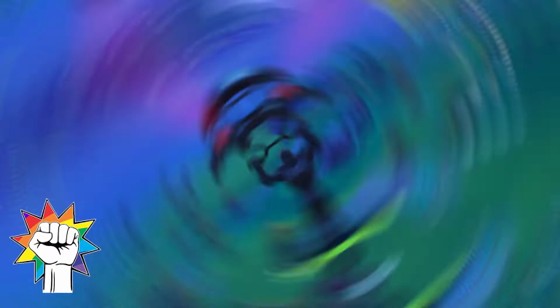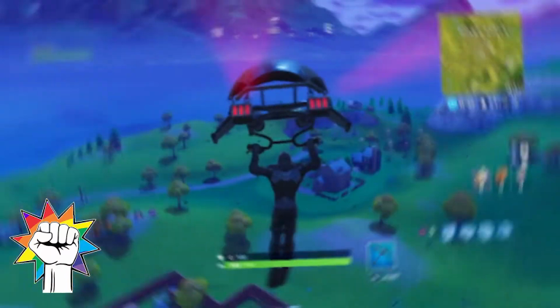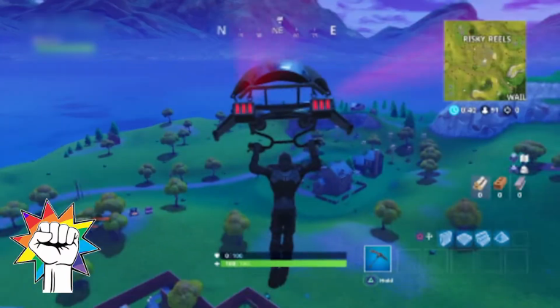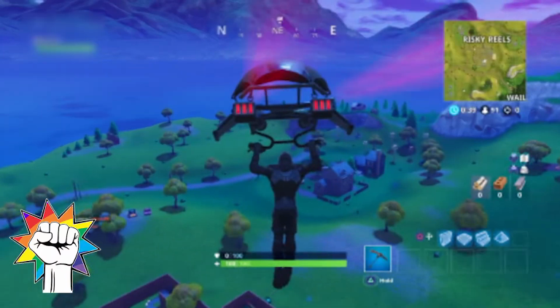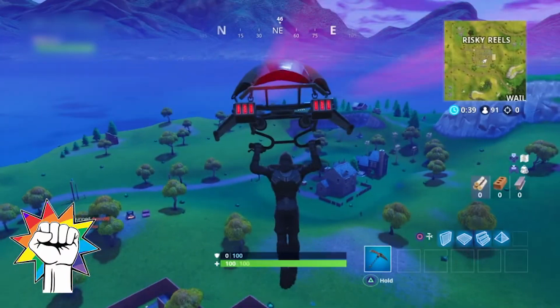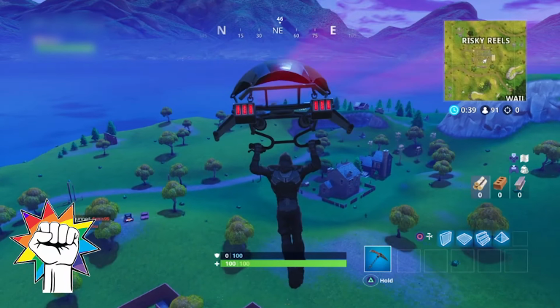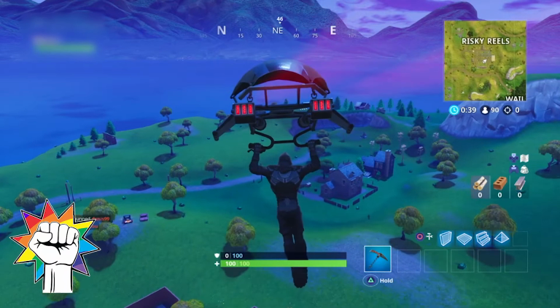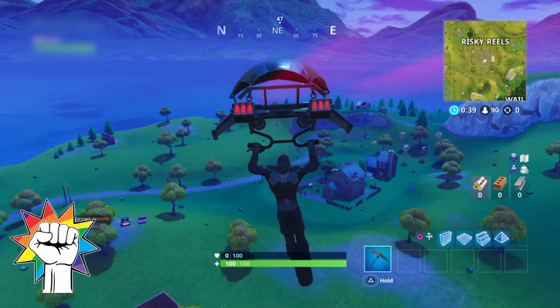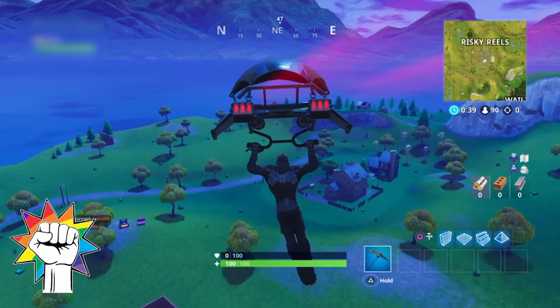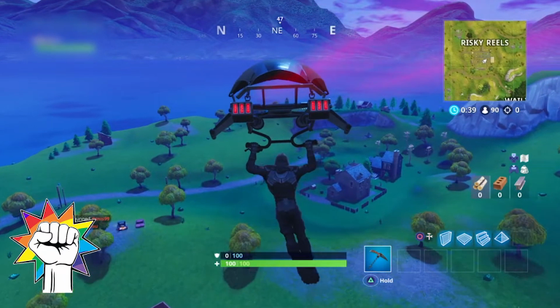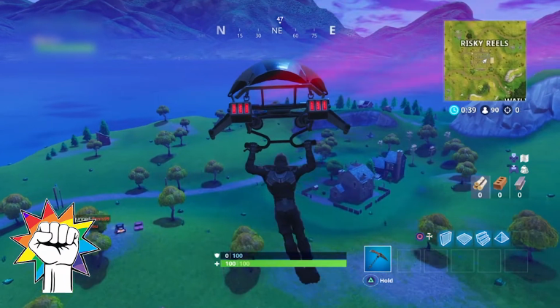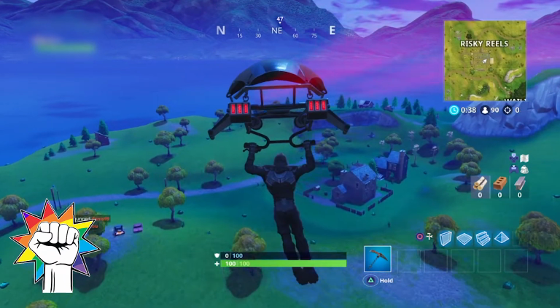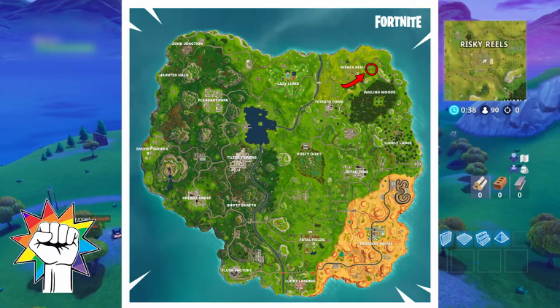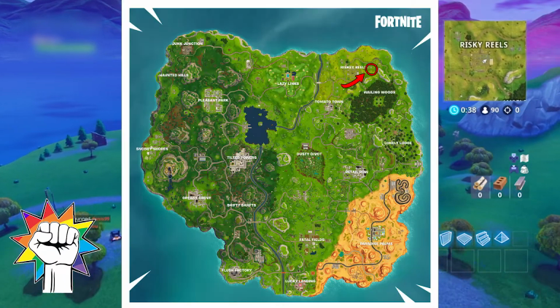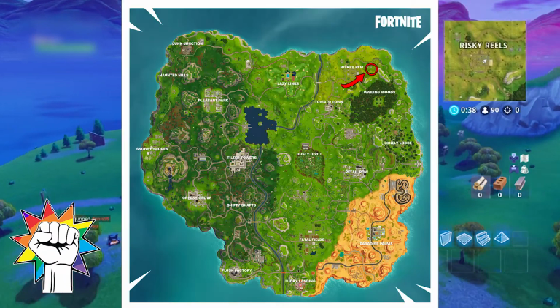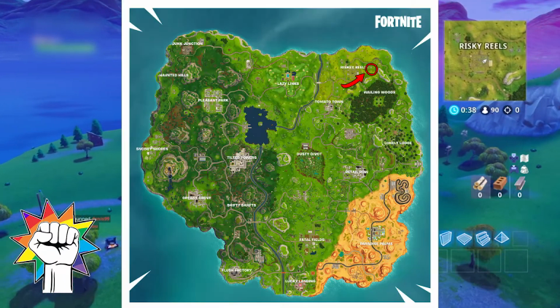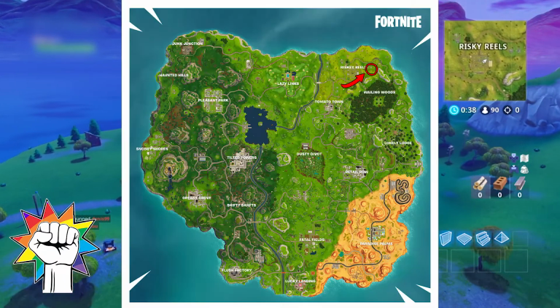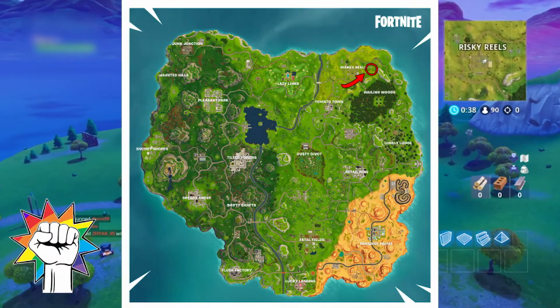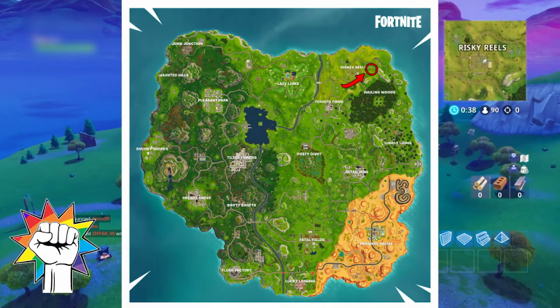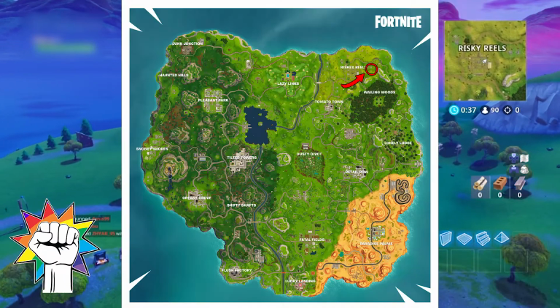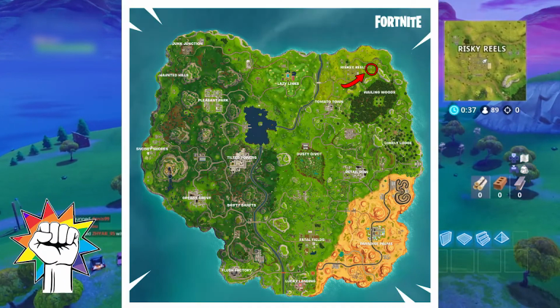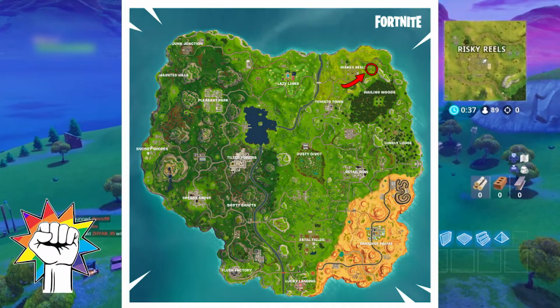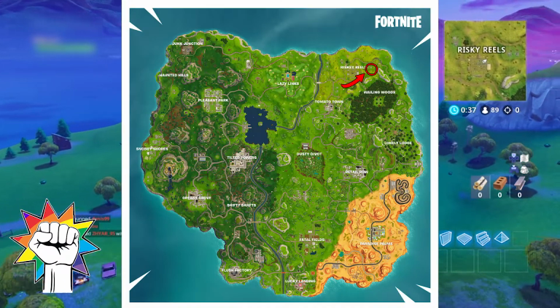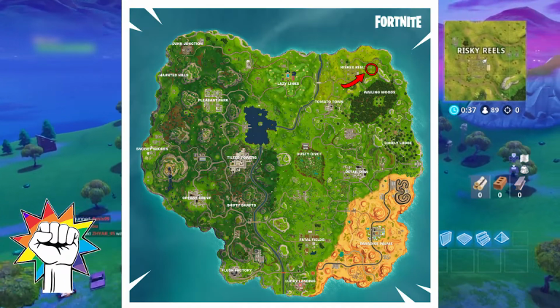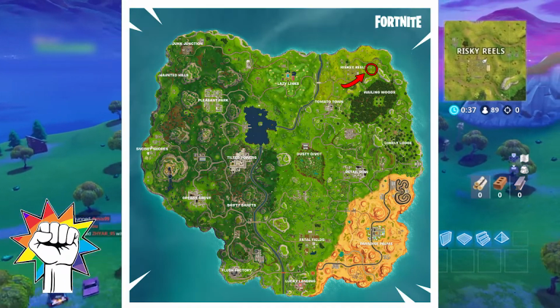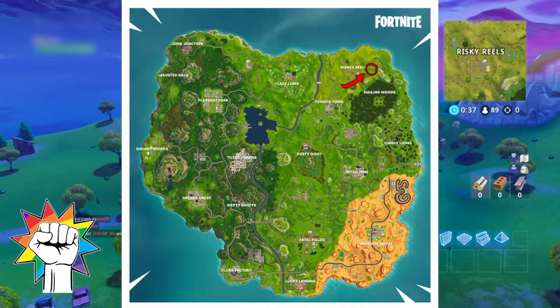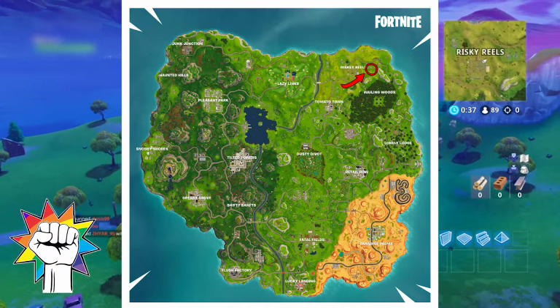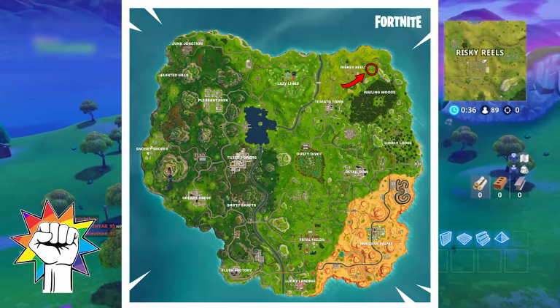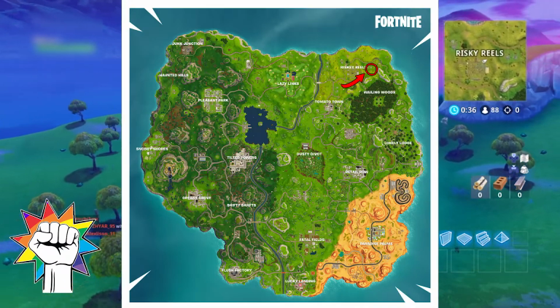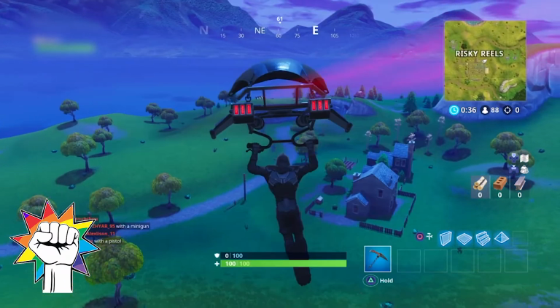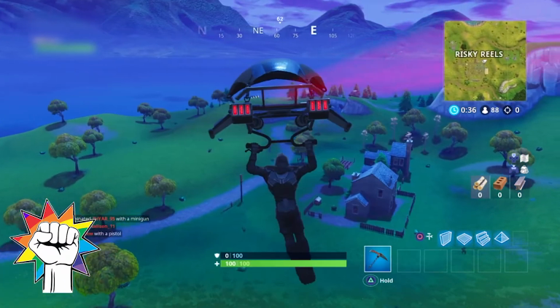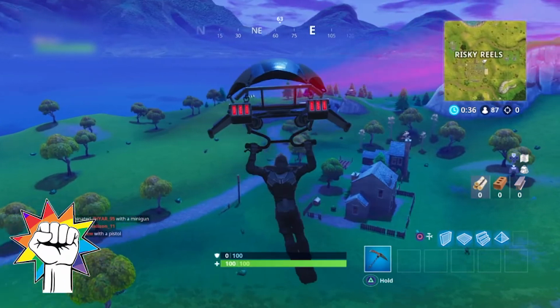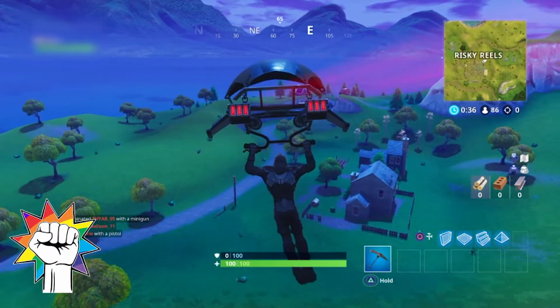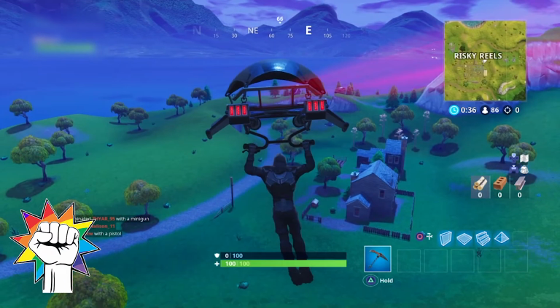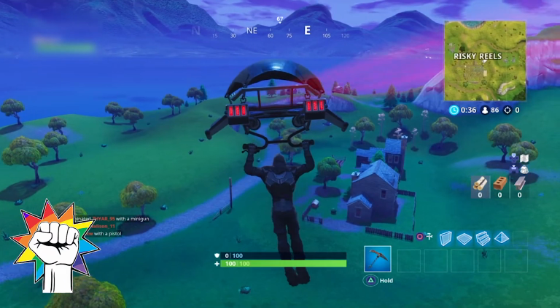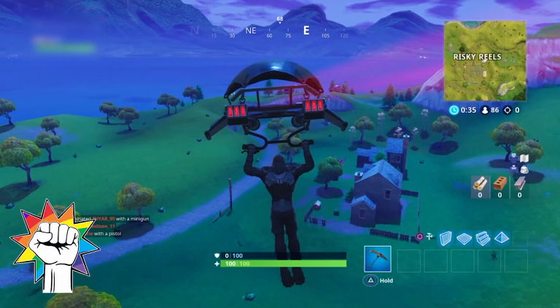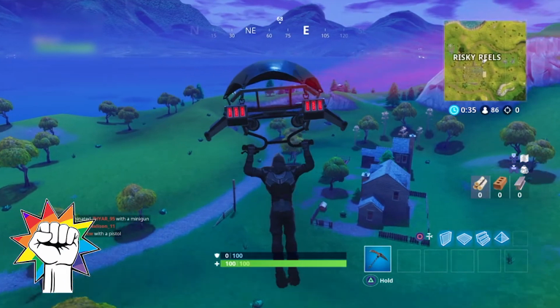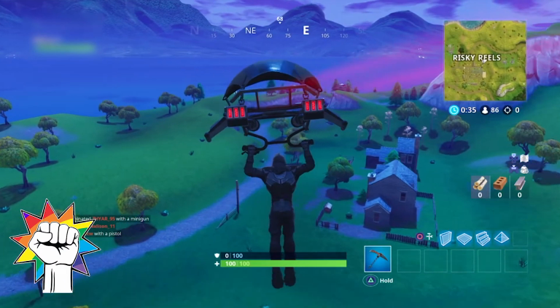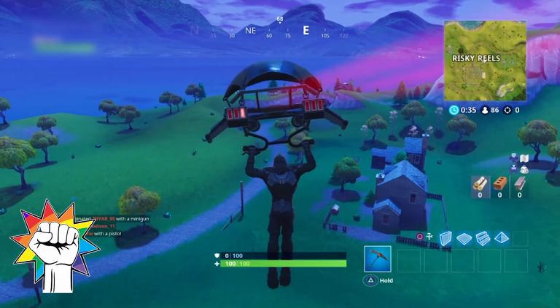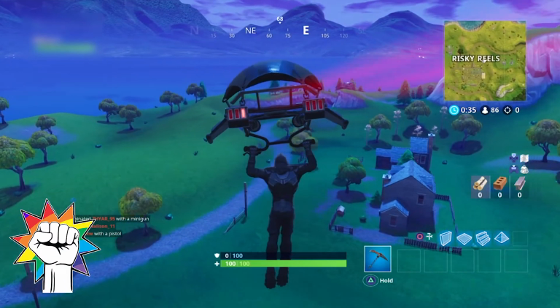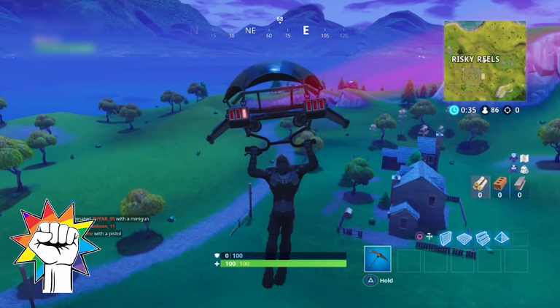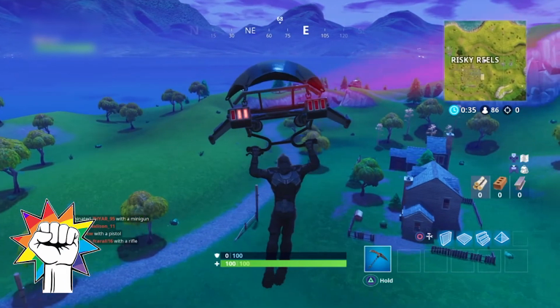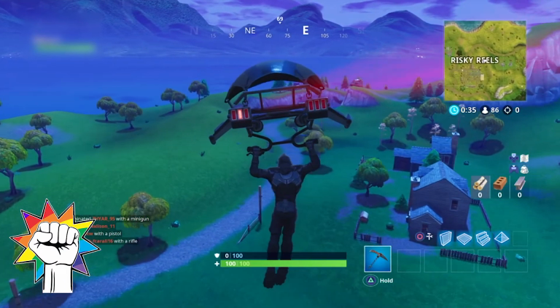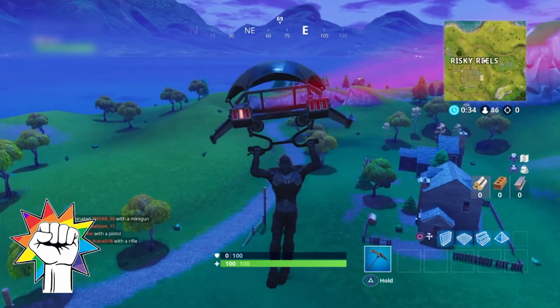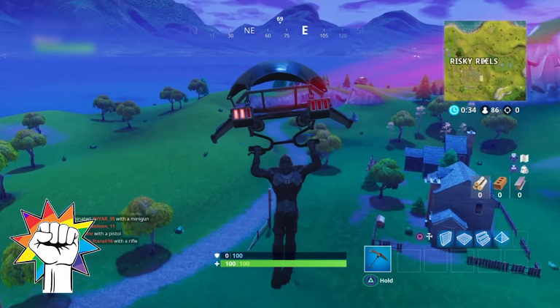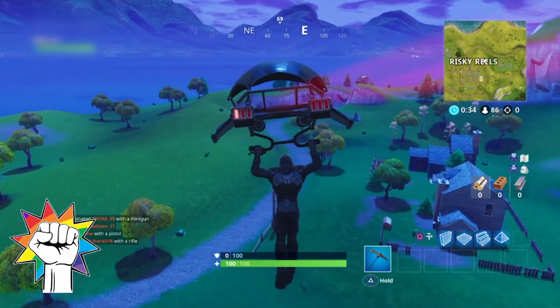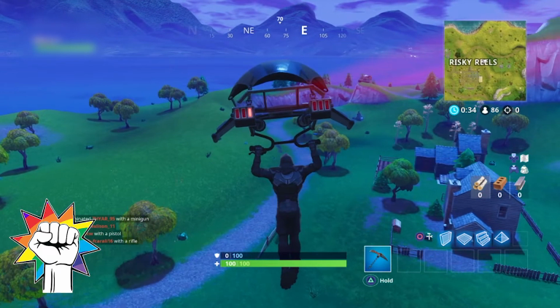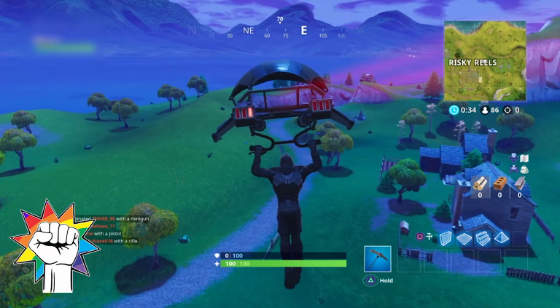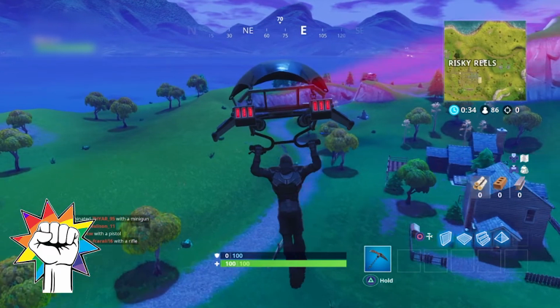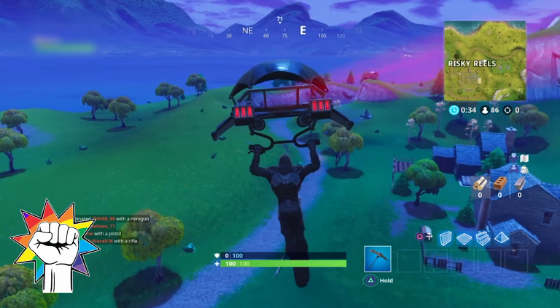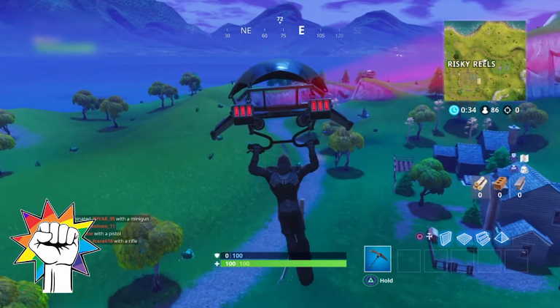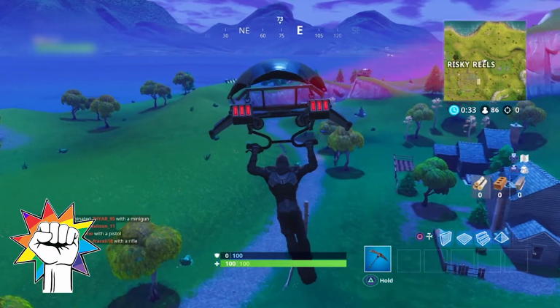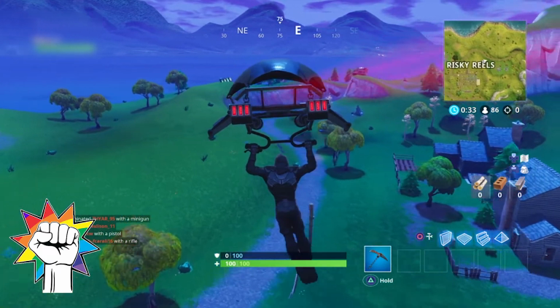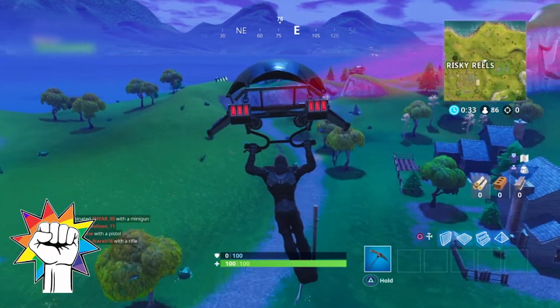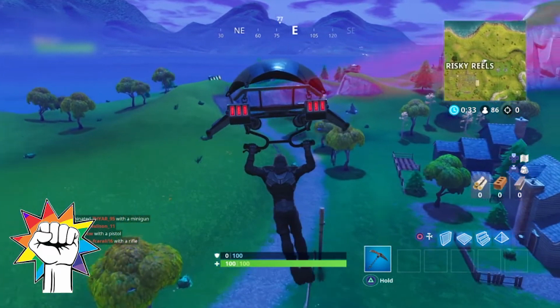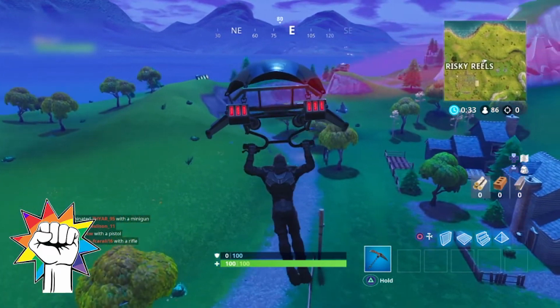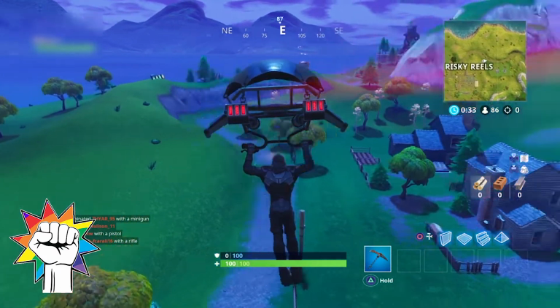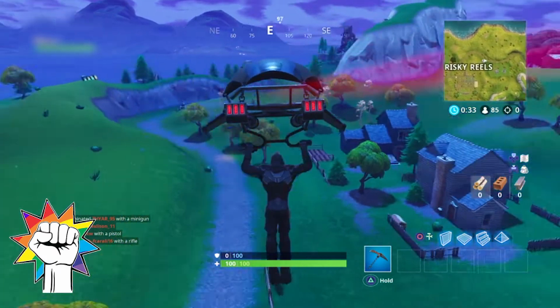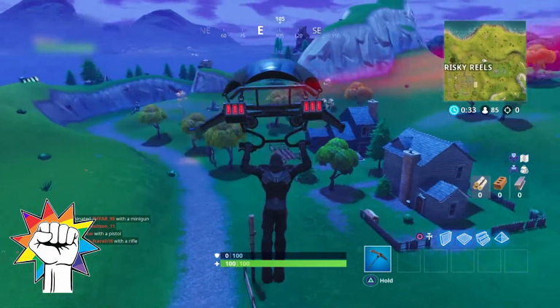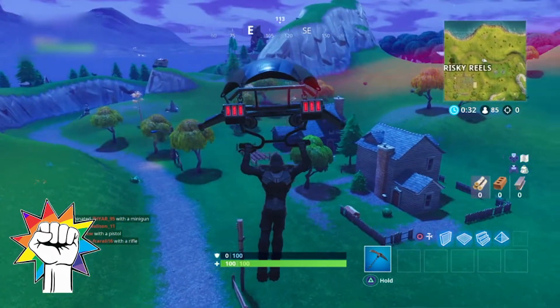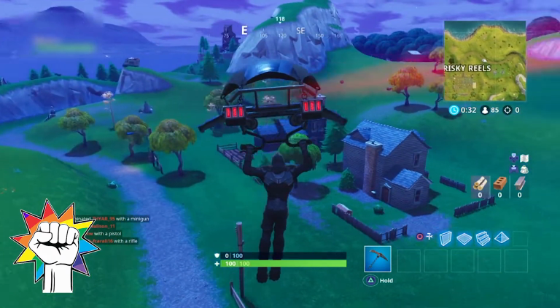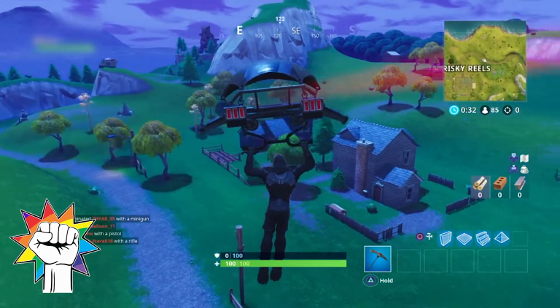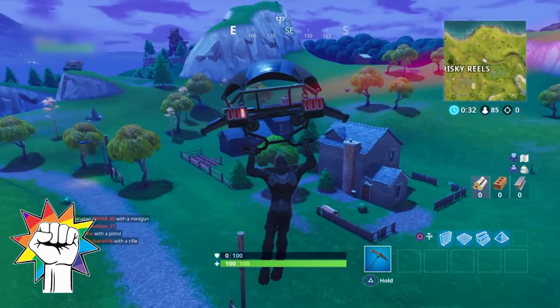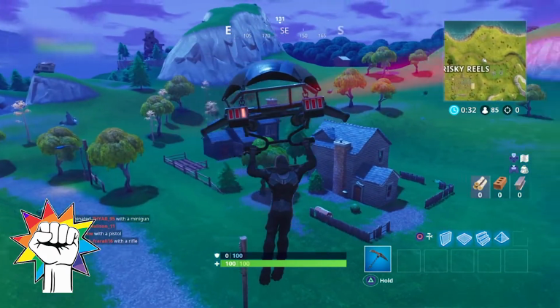The first puzzle piece can be found in the house that is east of Risky Reels. Head over to the one that is the furthest east and crash into the basement to find the puzzle piece.